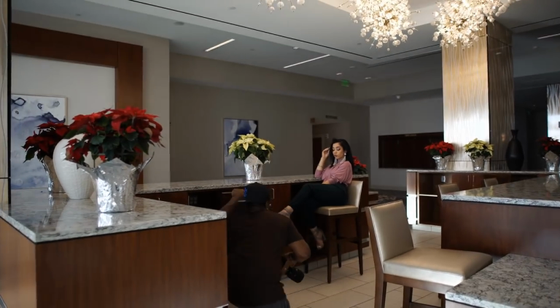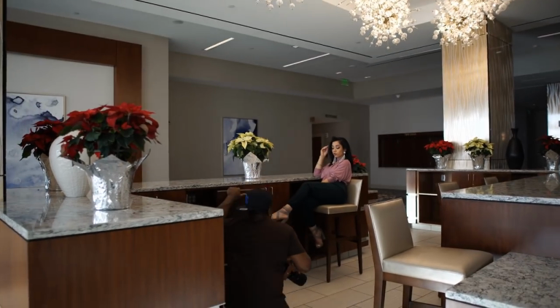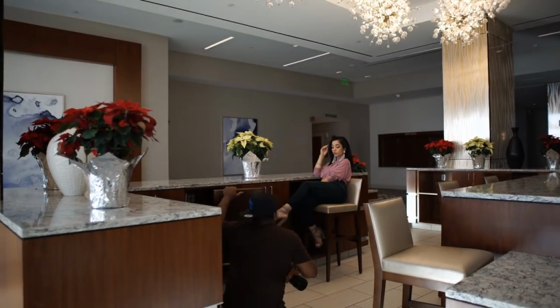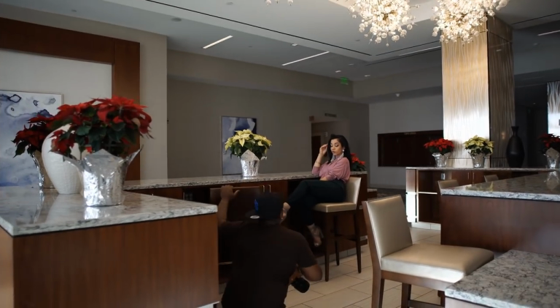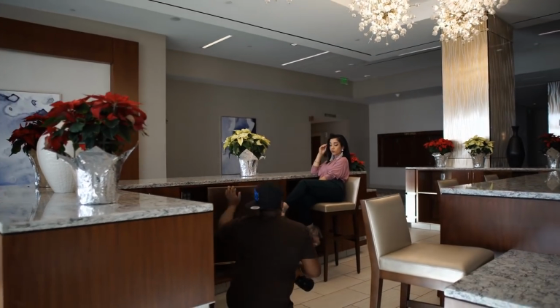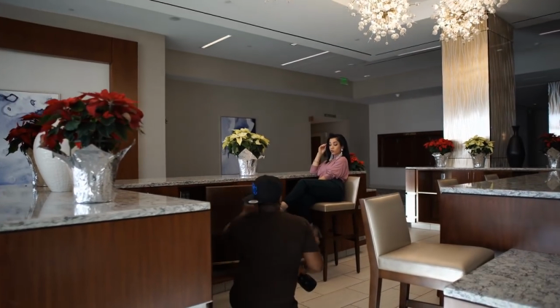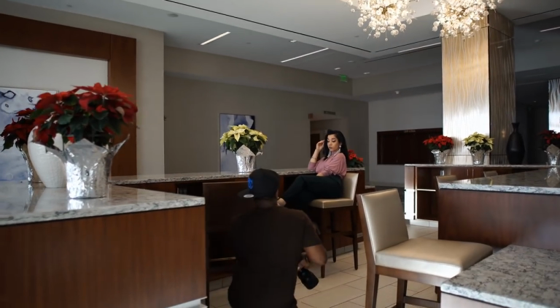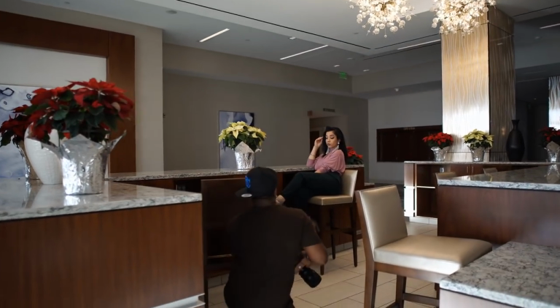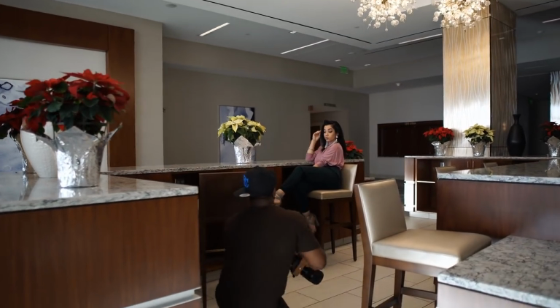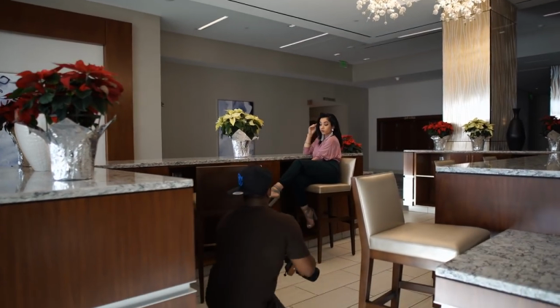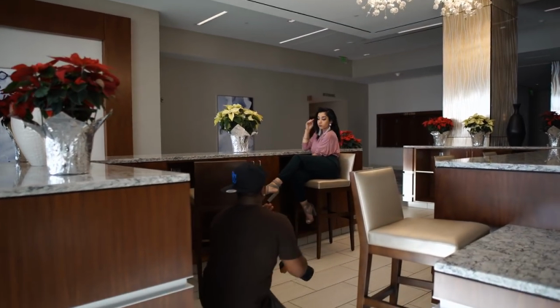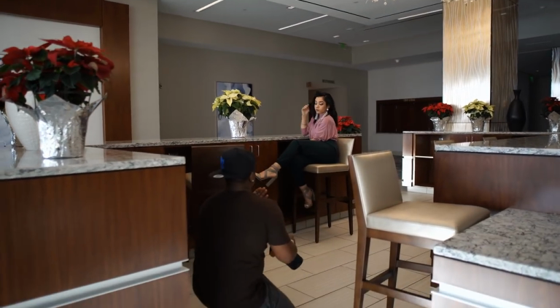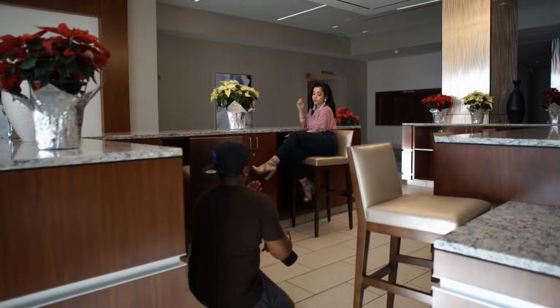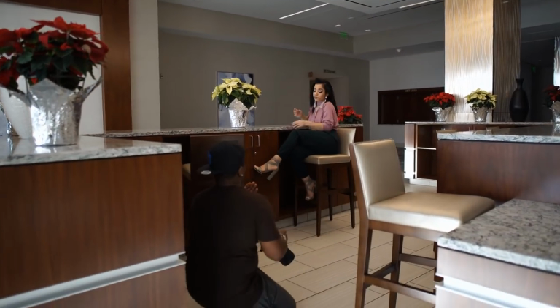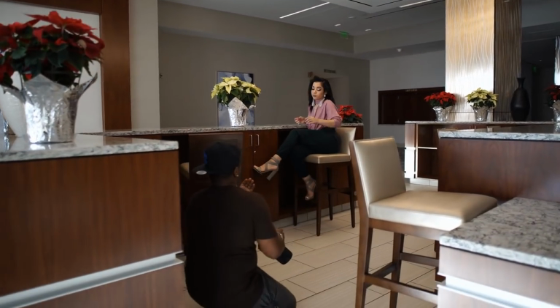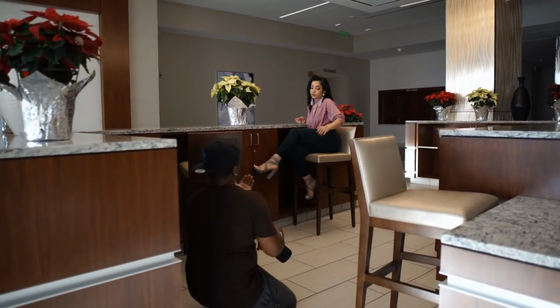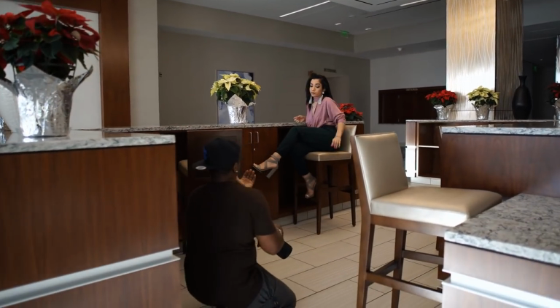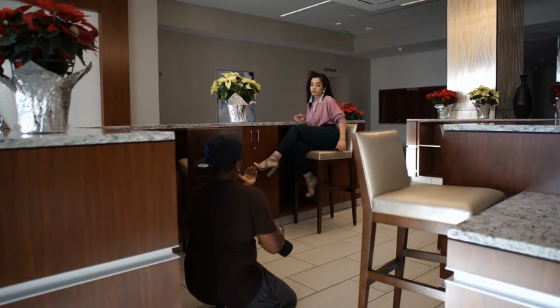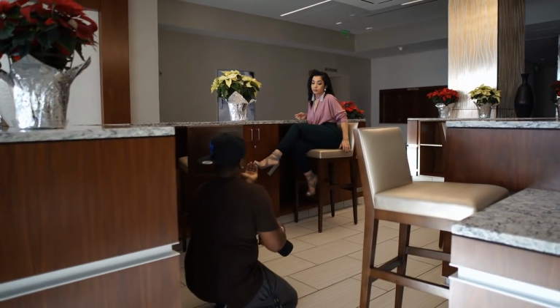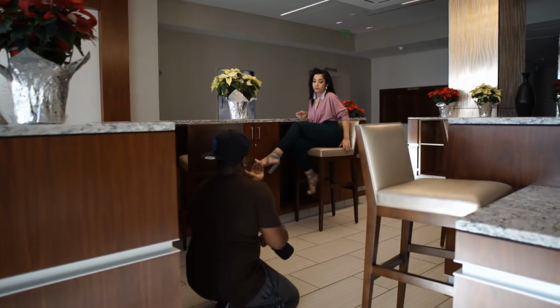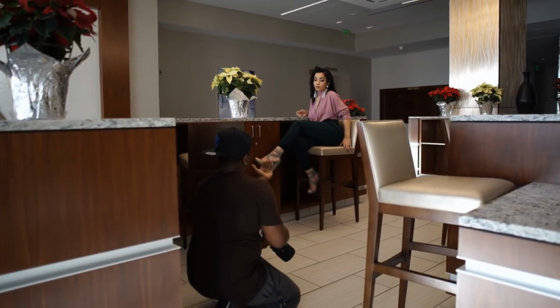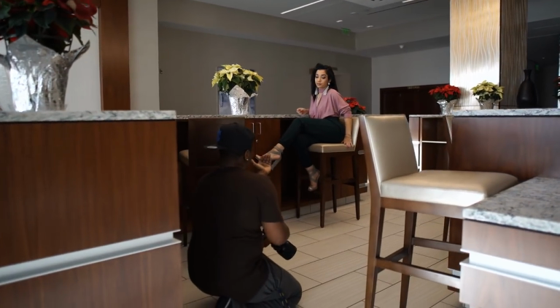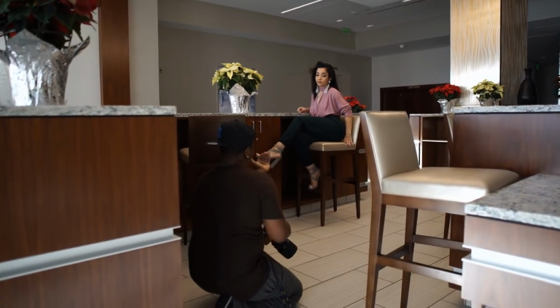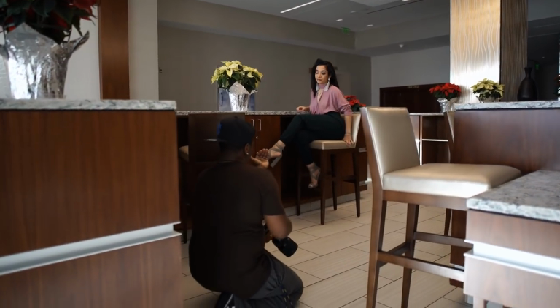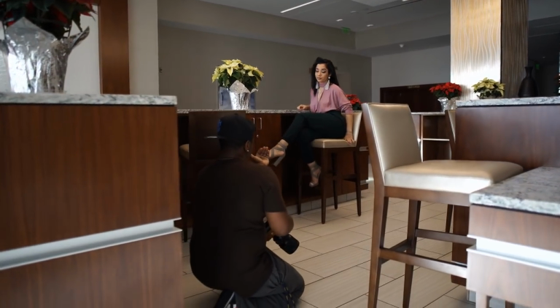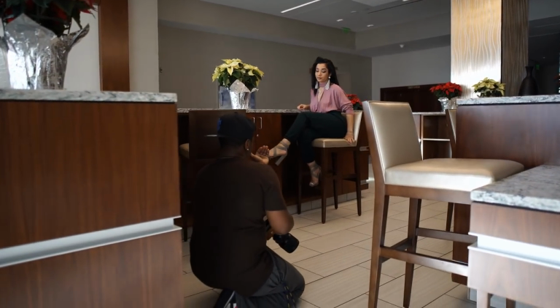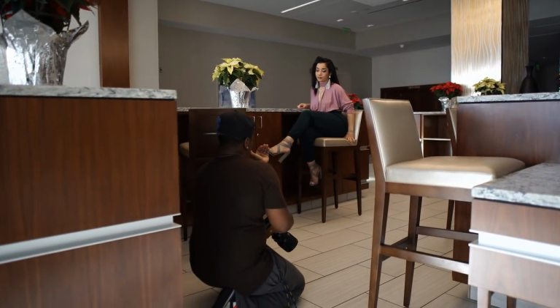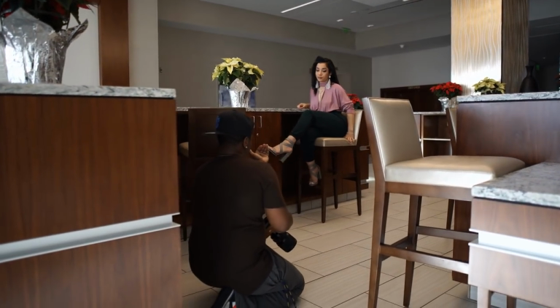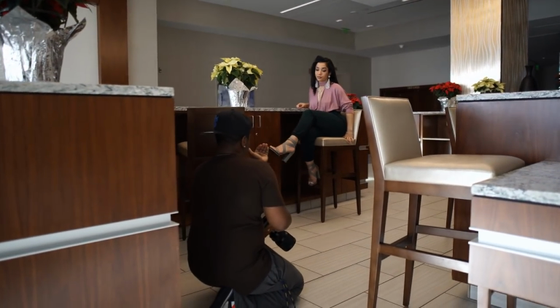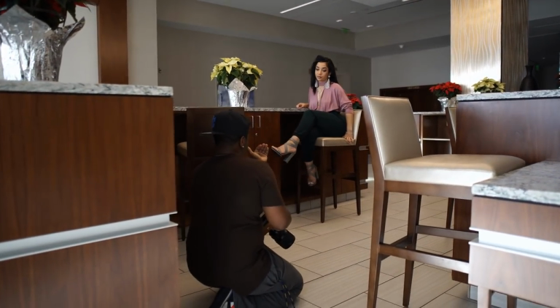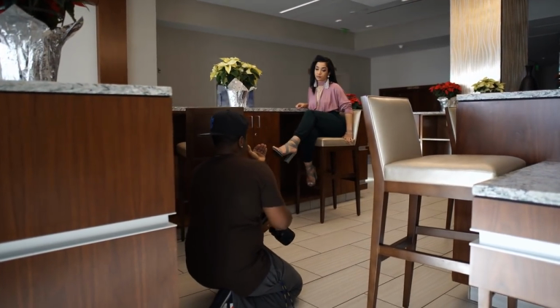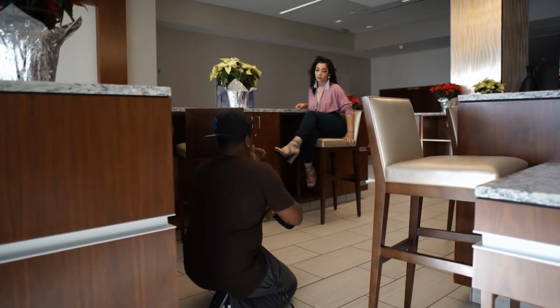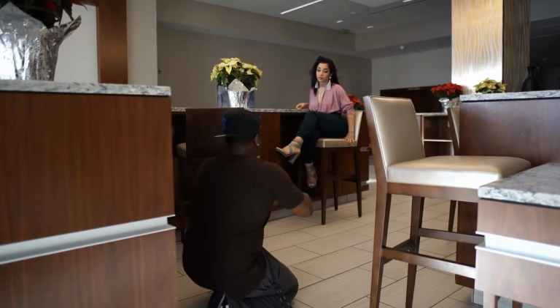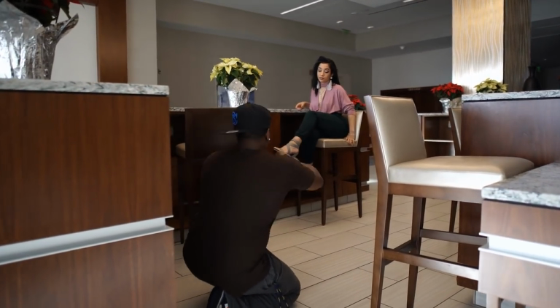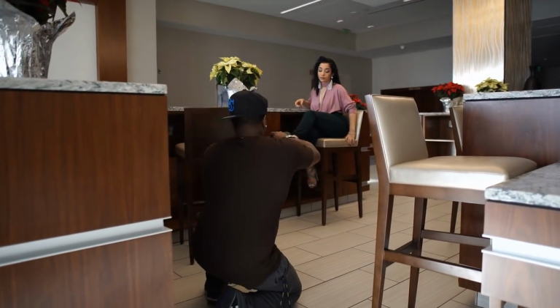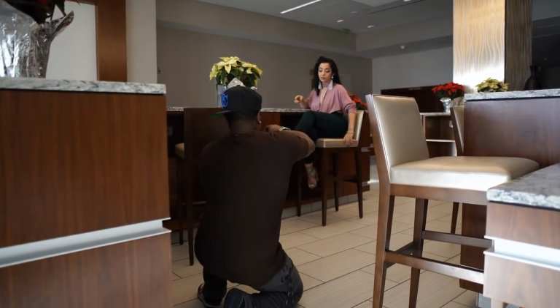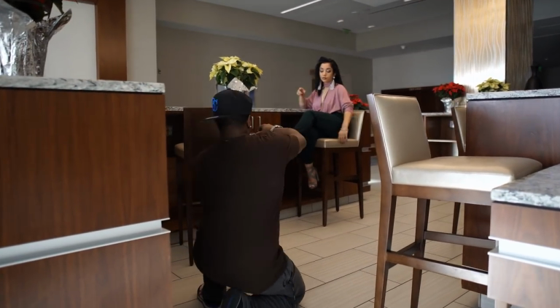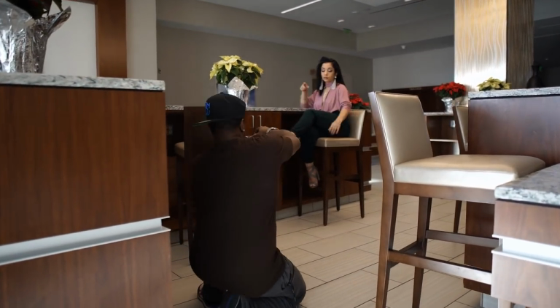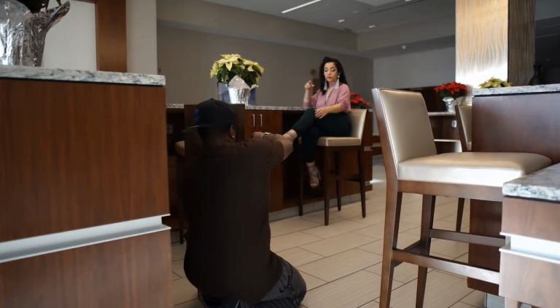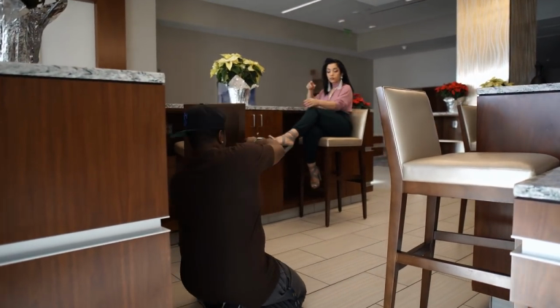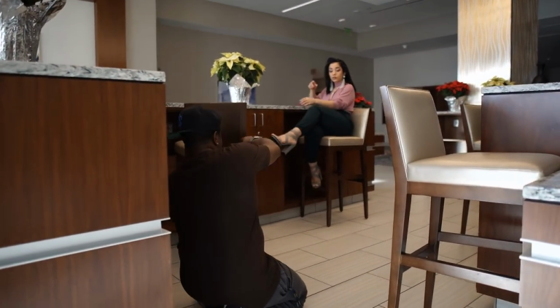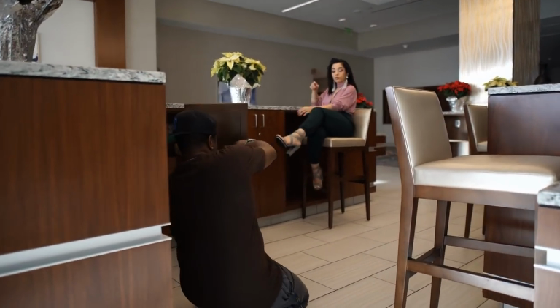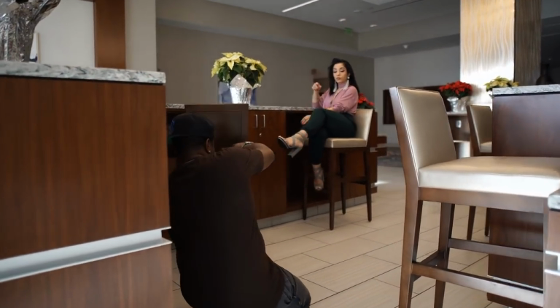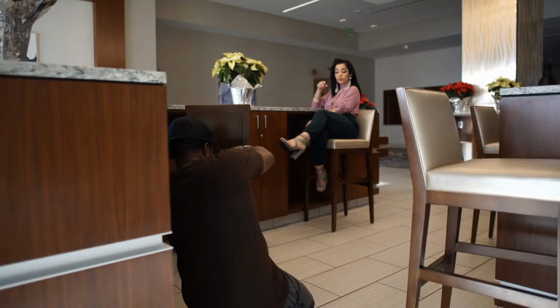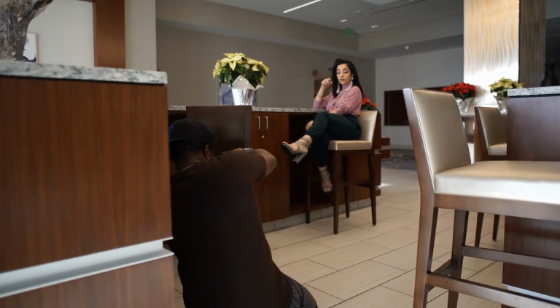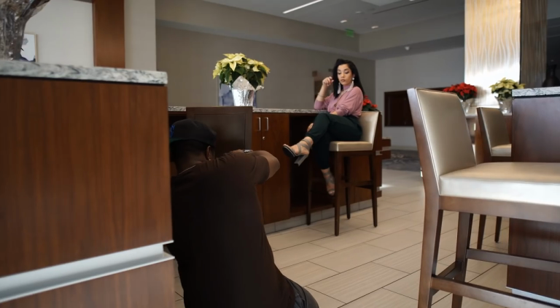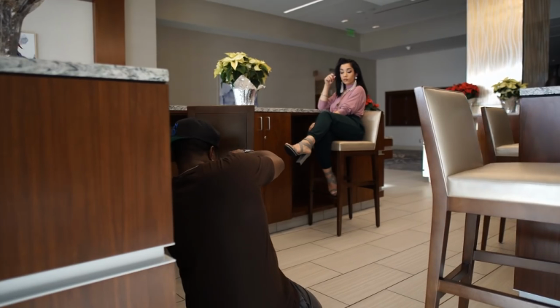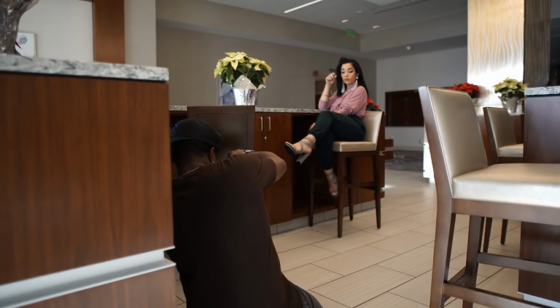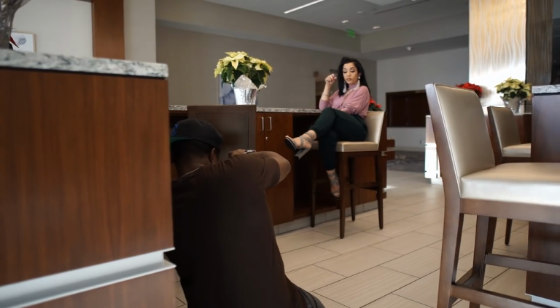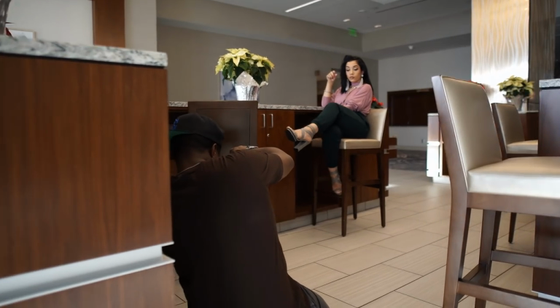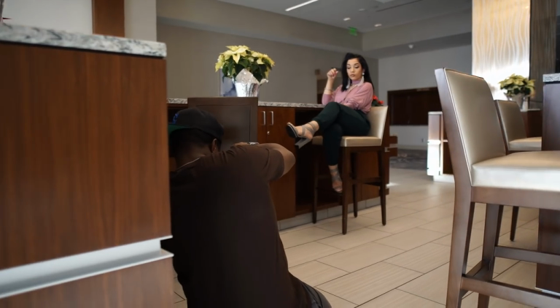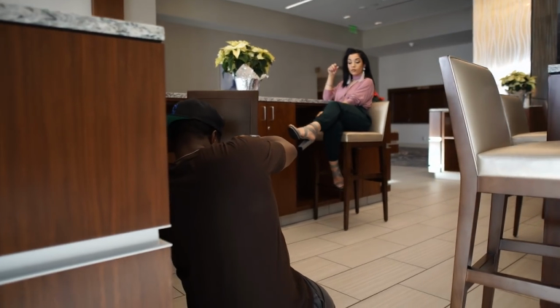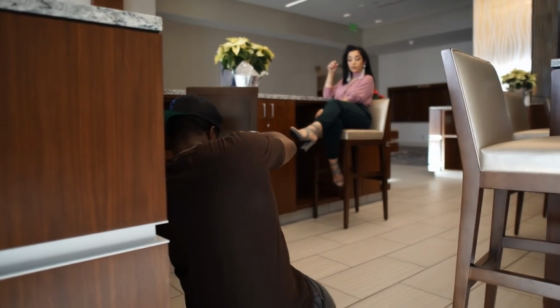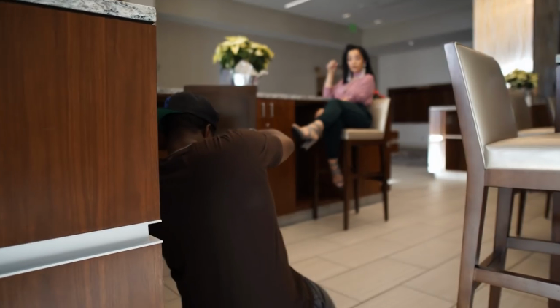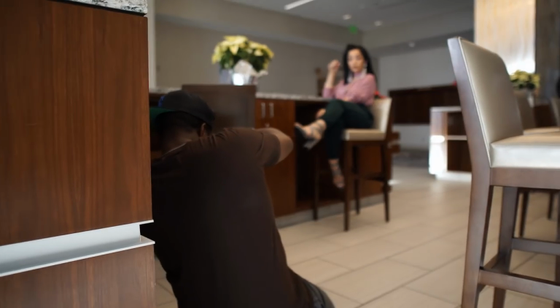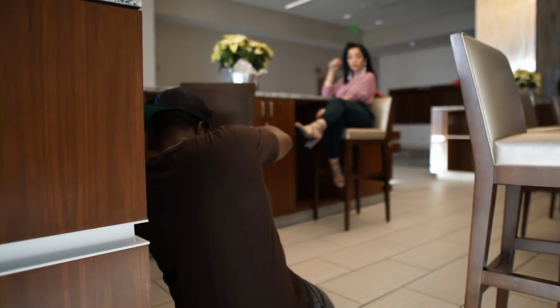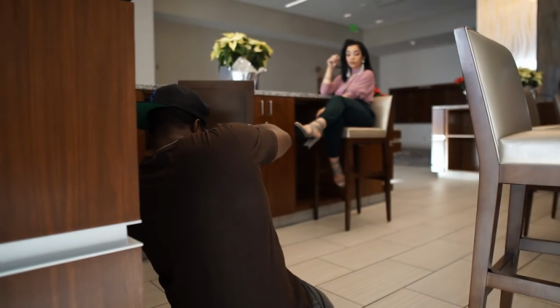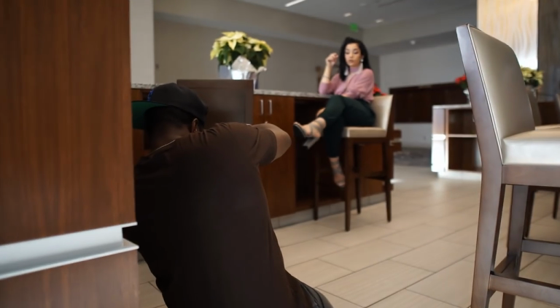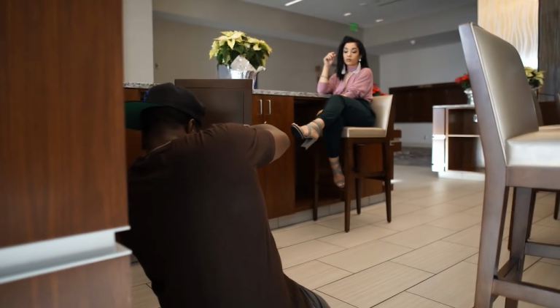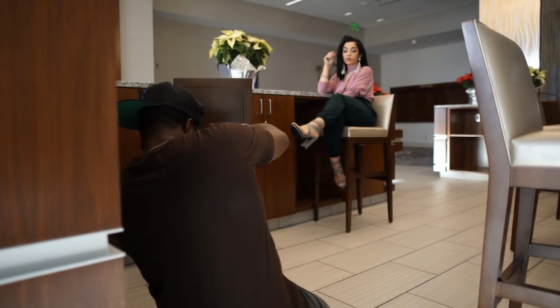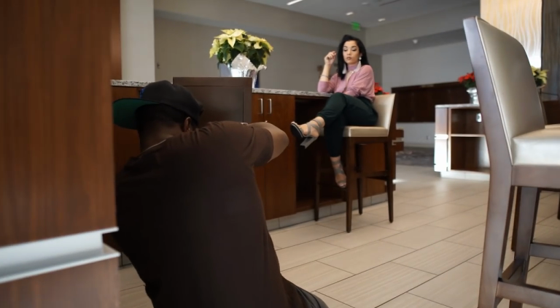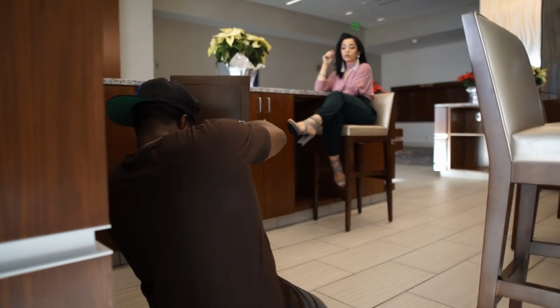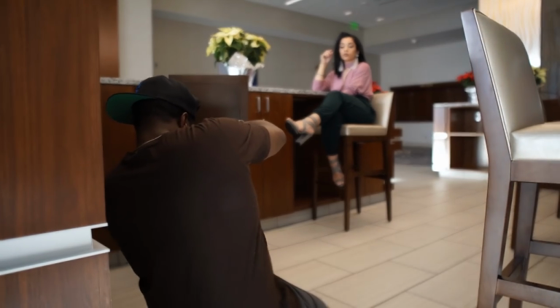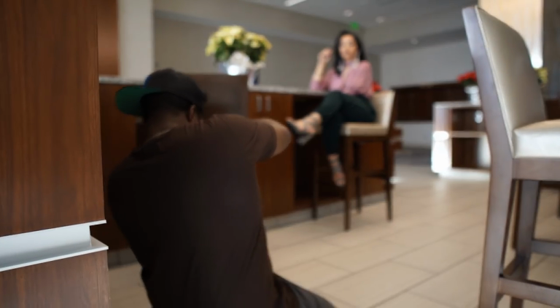Turn towards me a little bit. There you go. I want to get this perspective. Yep, there we go.